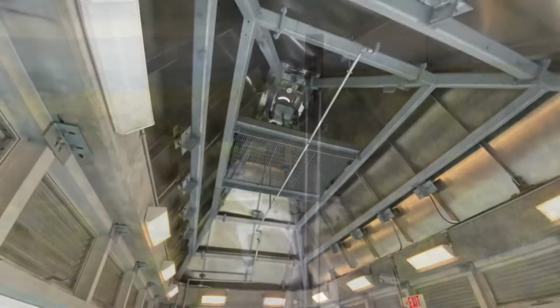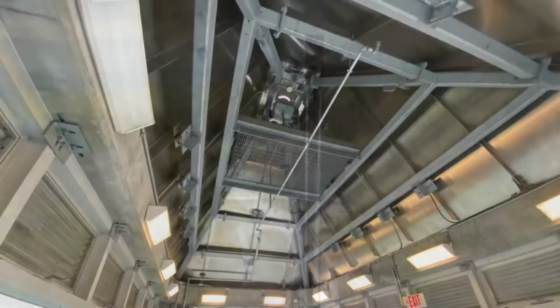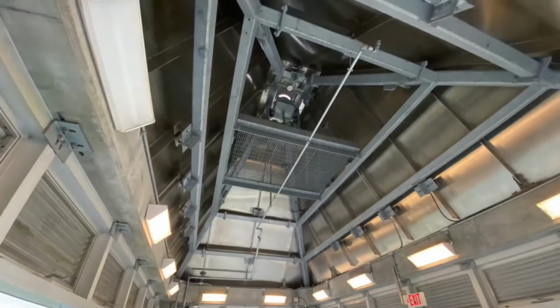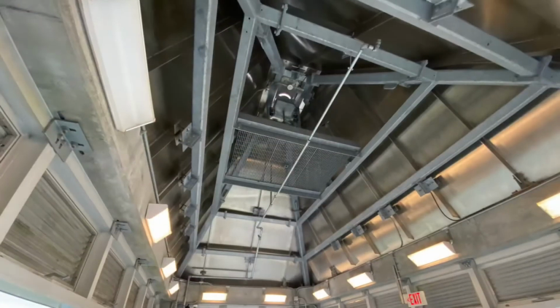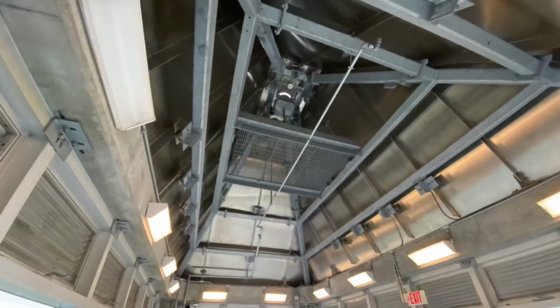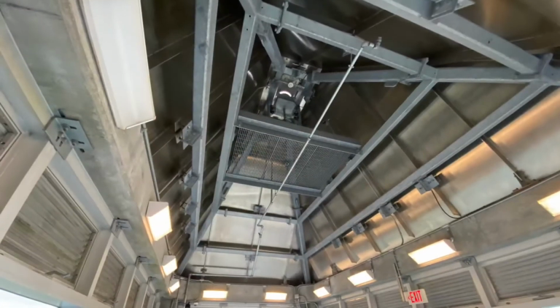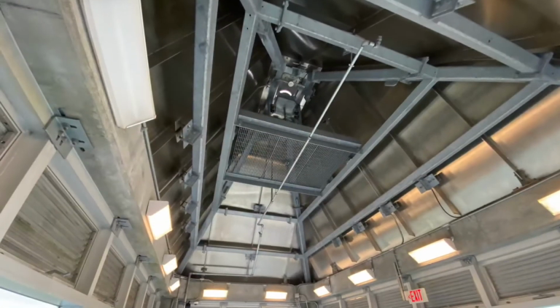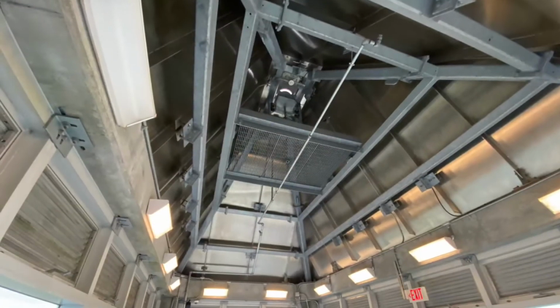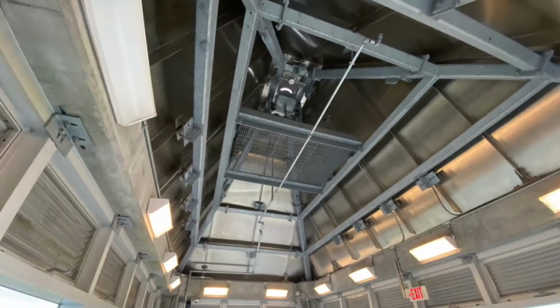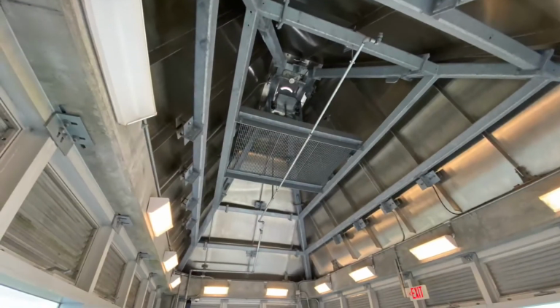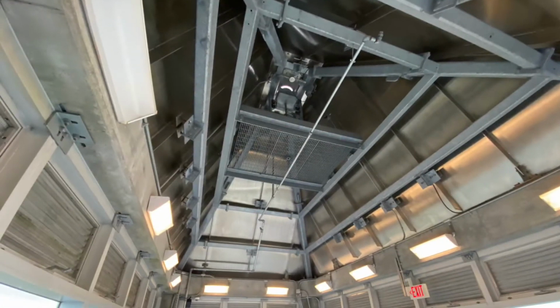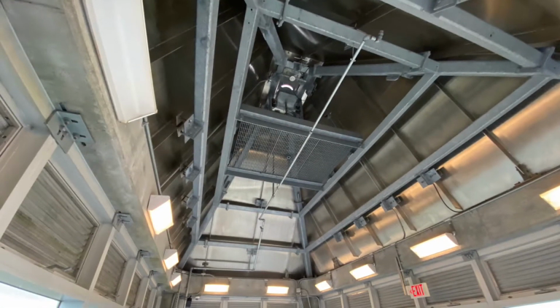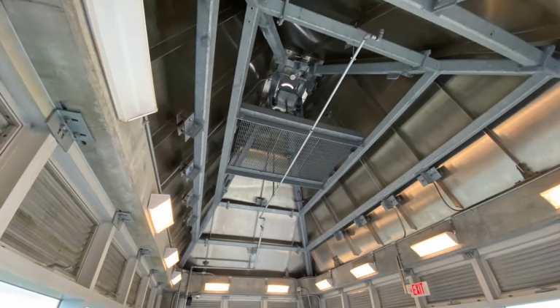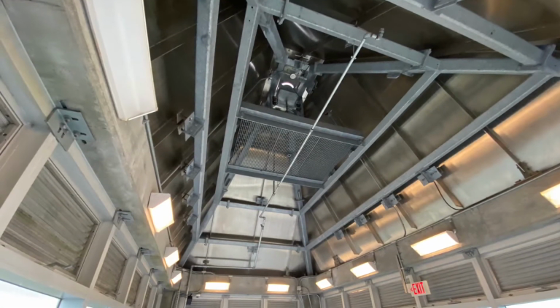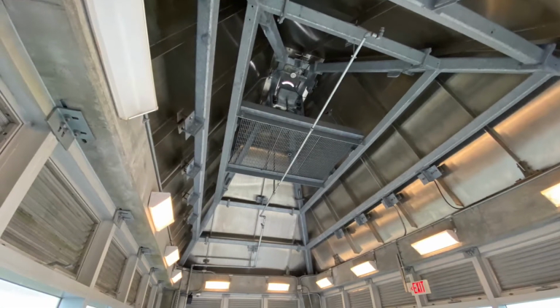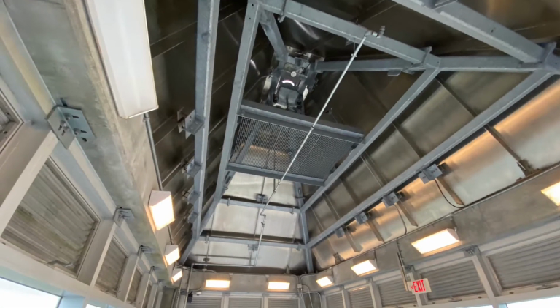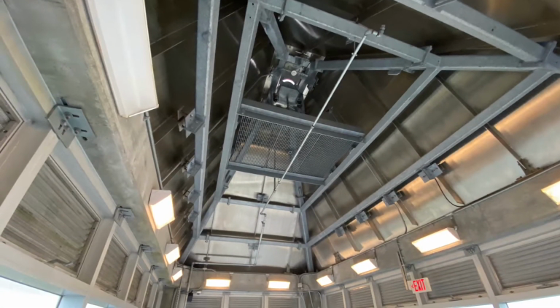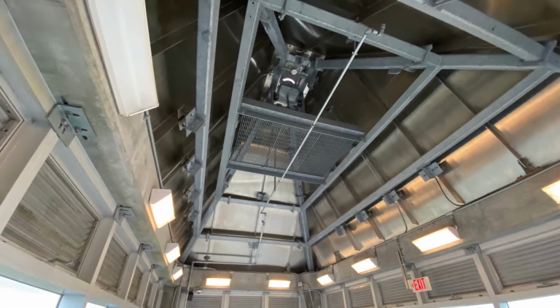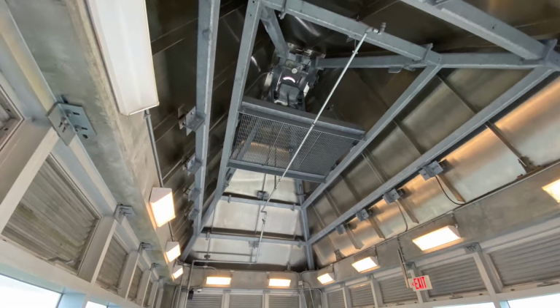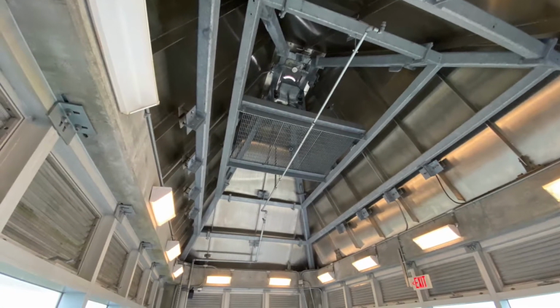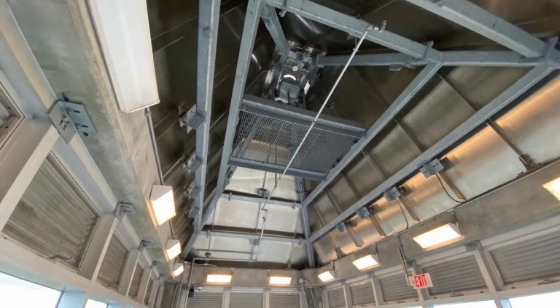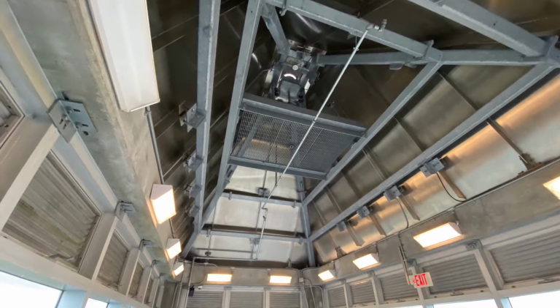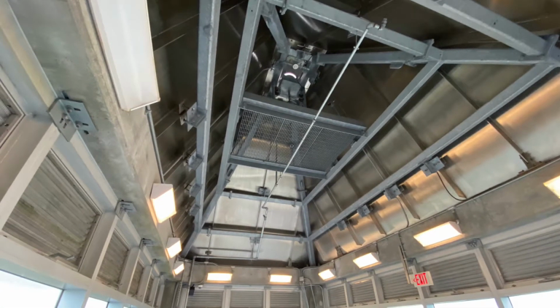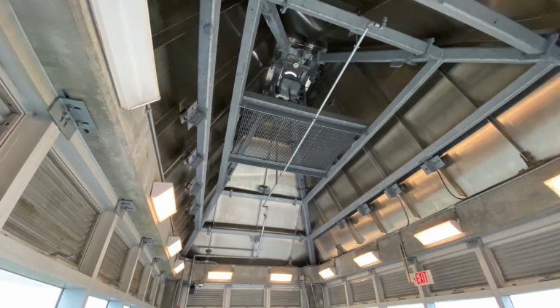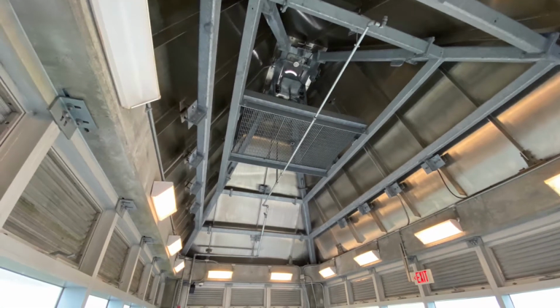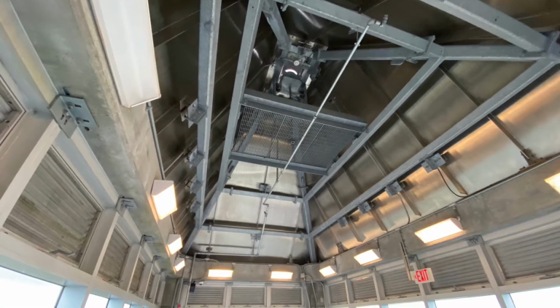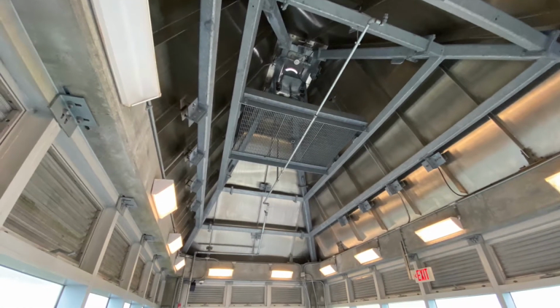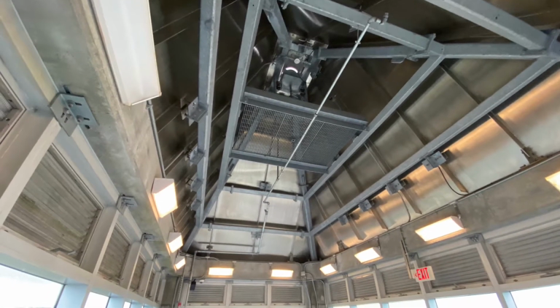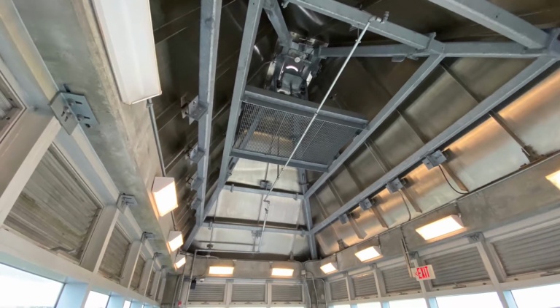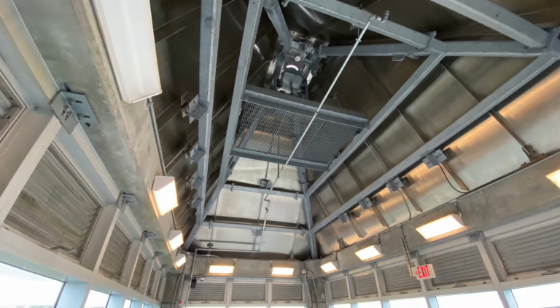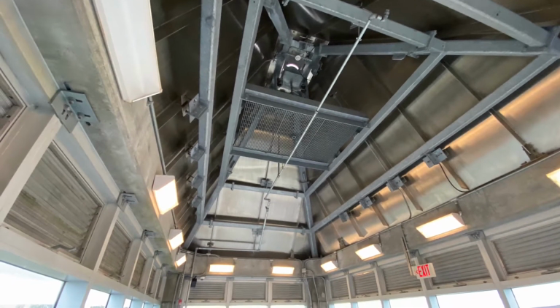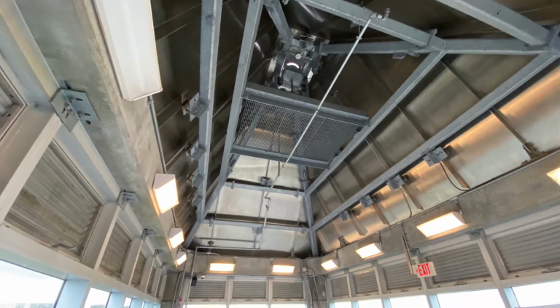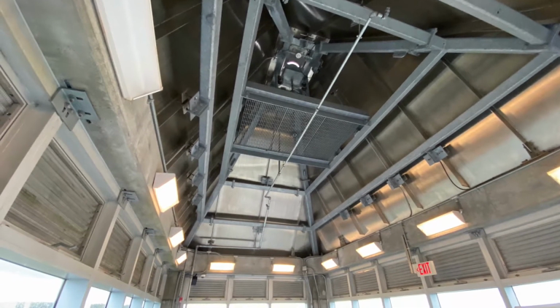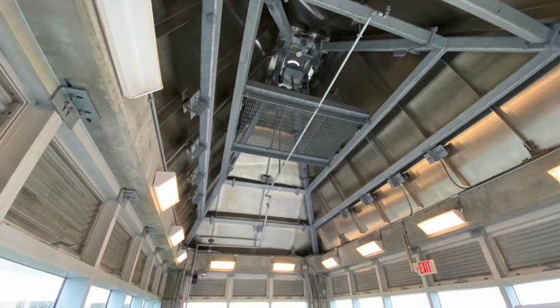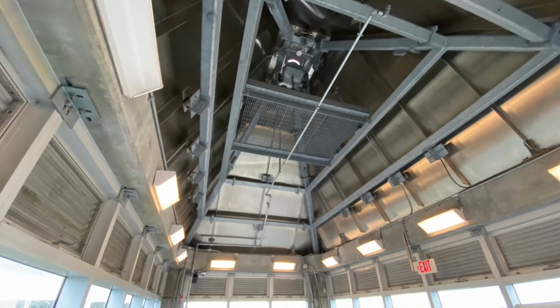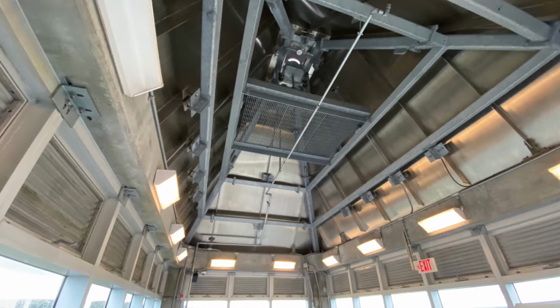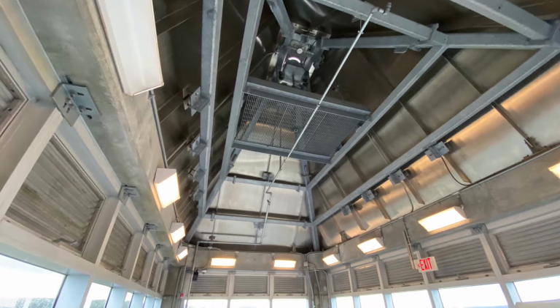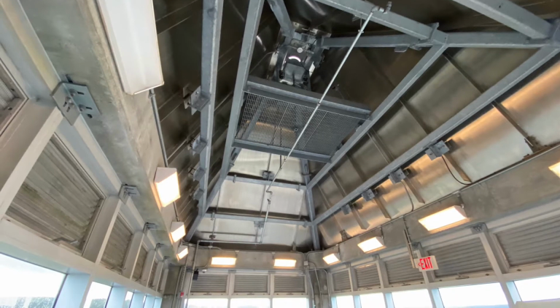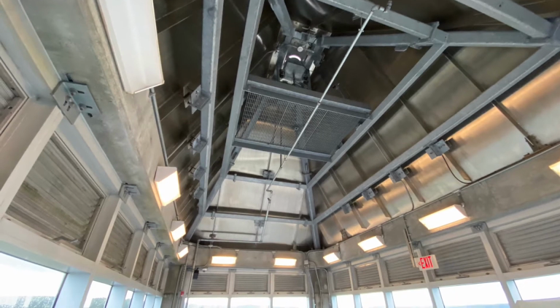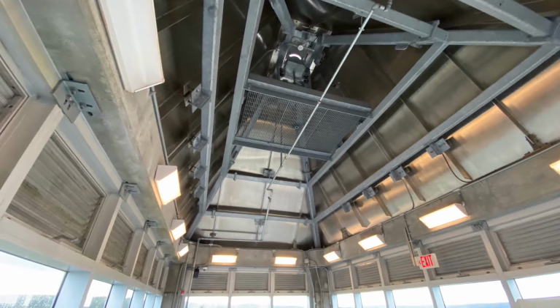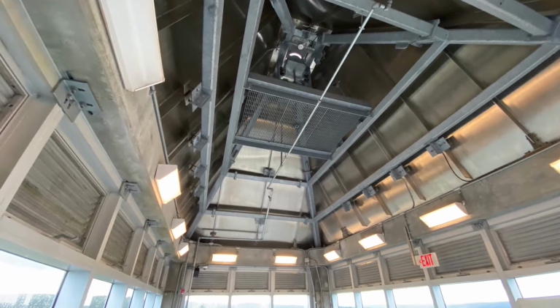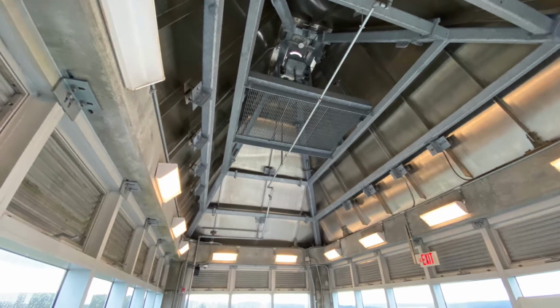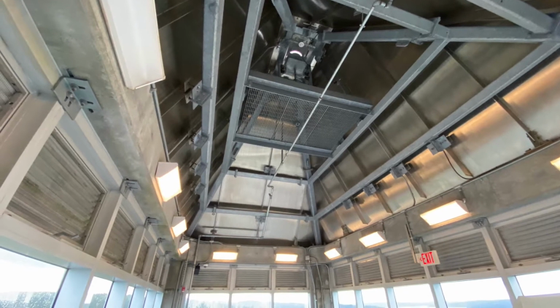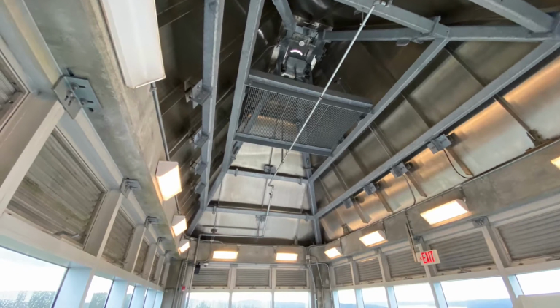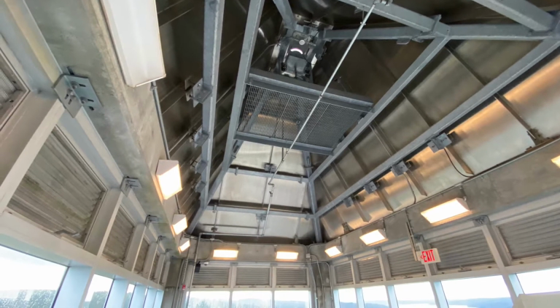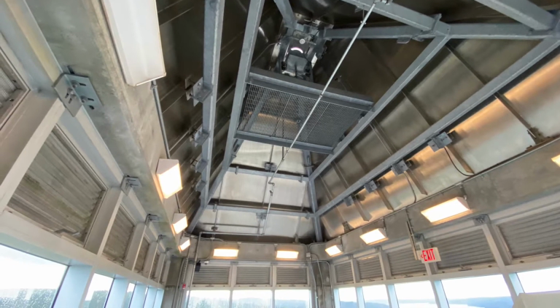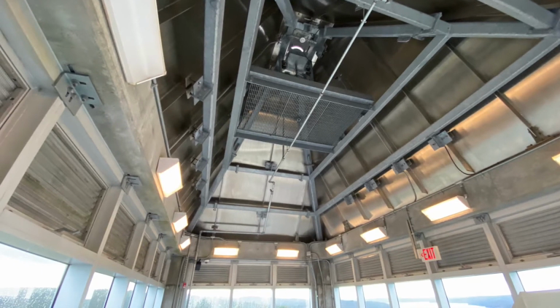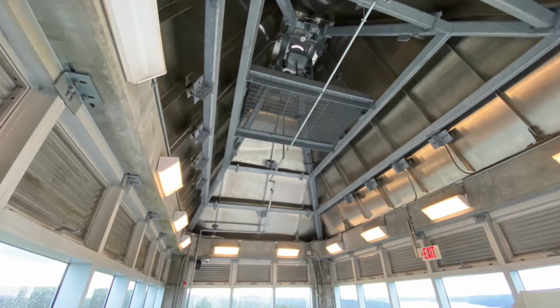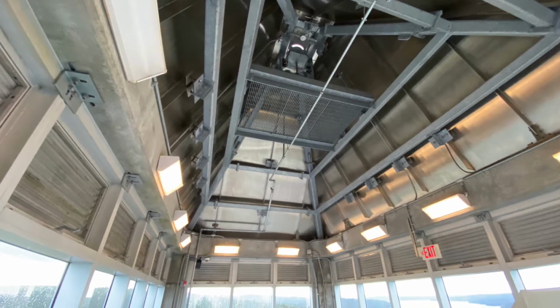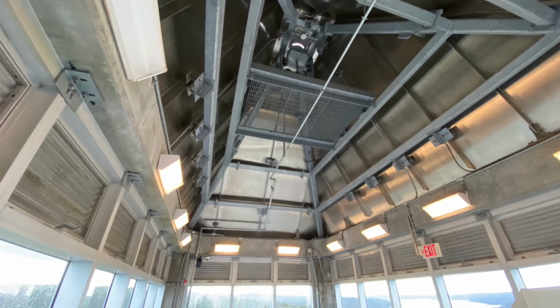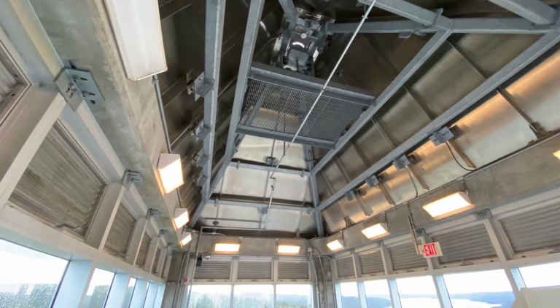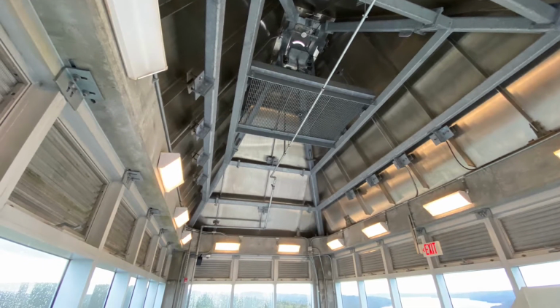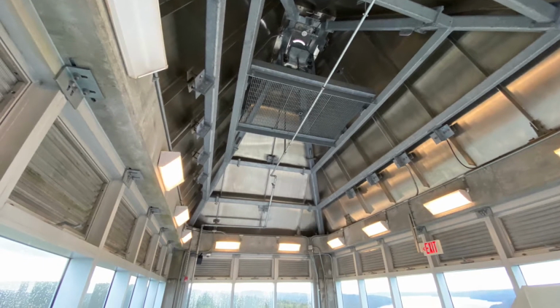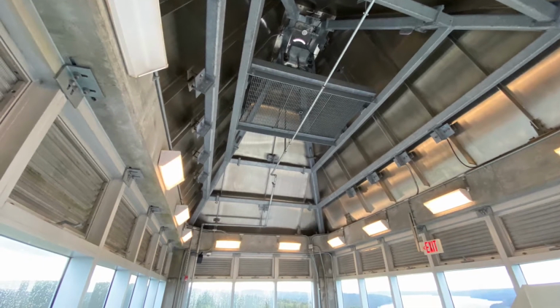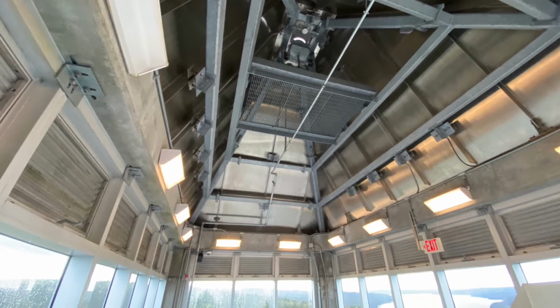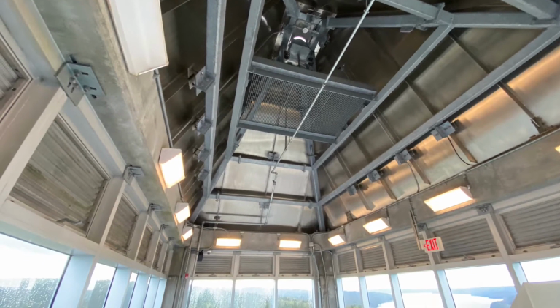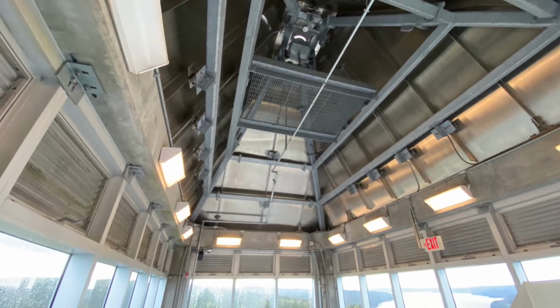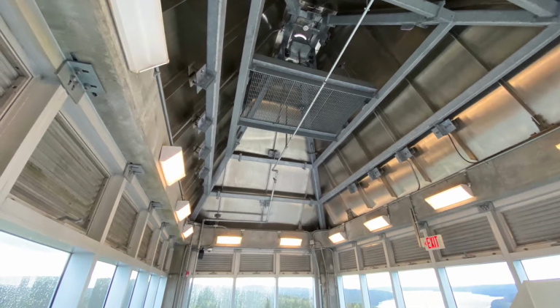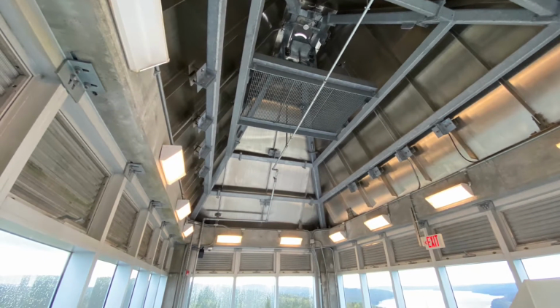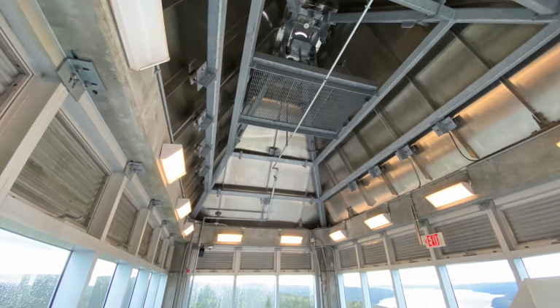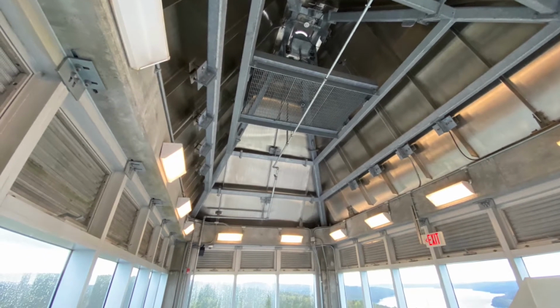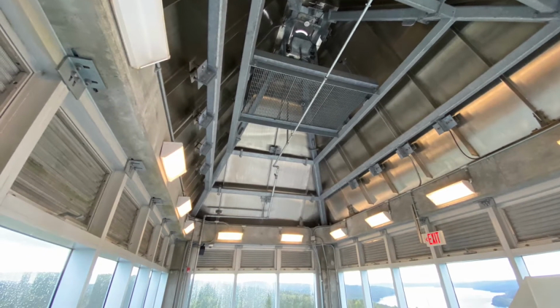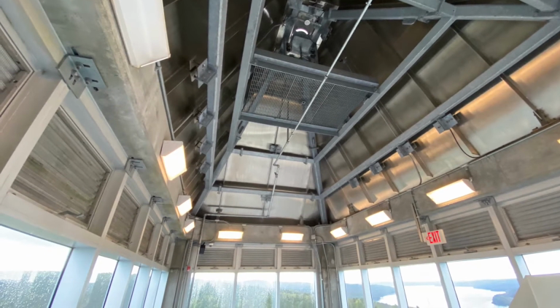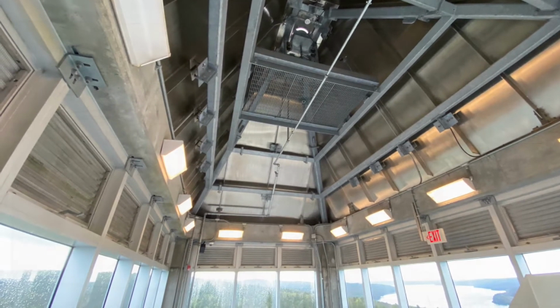There's a device in the ceiling where they can lower the light bulb down so they don't have to climb on the outside to change the bulb.